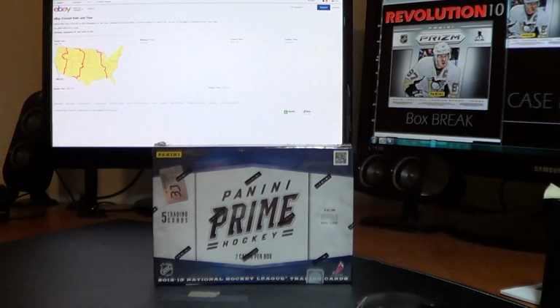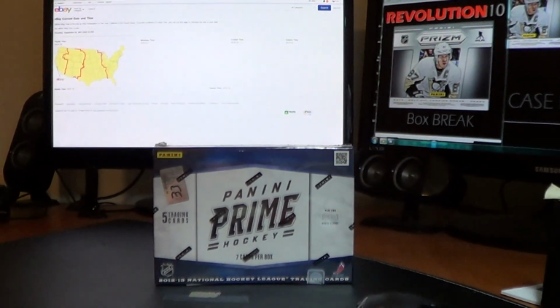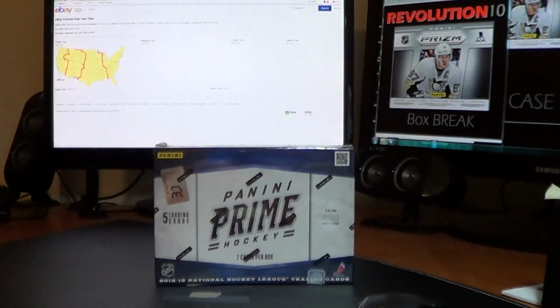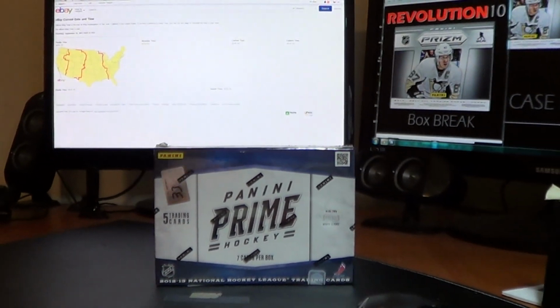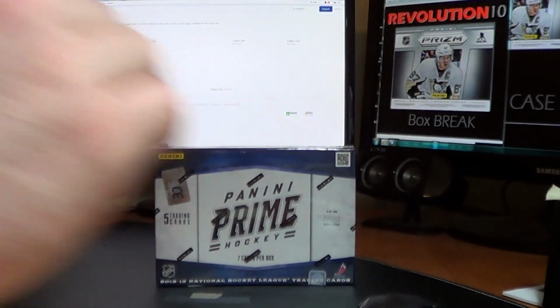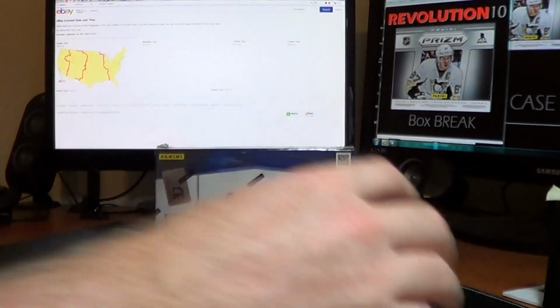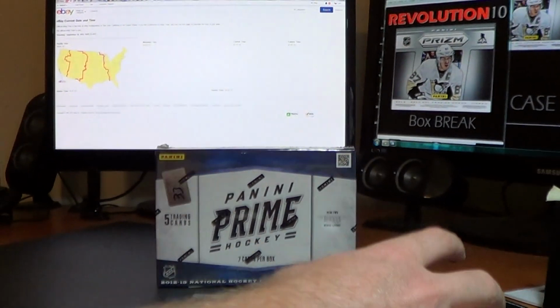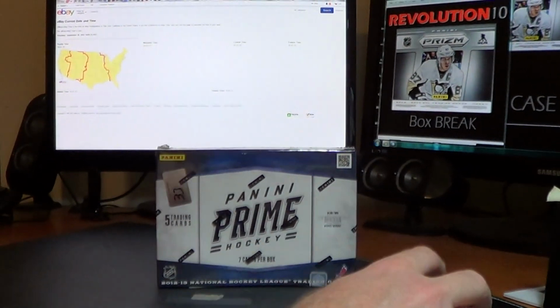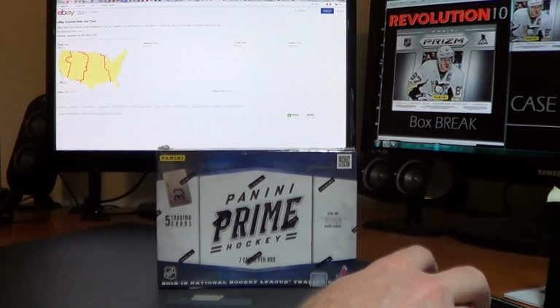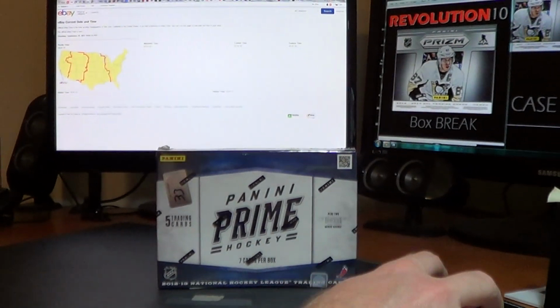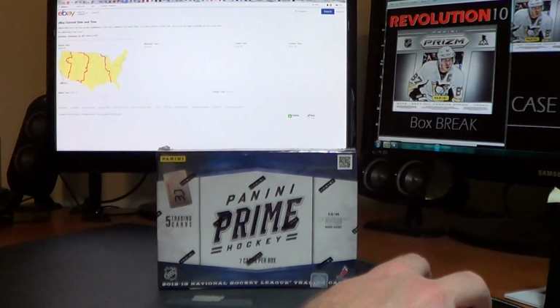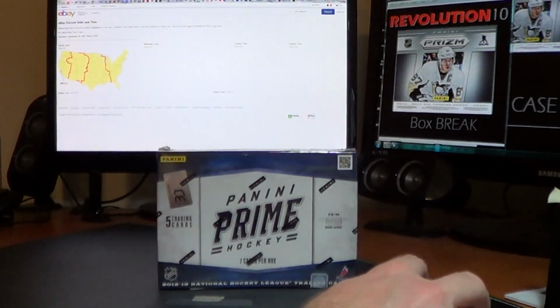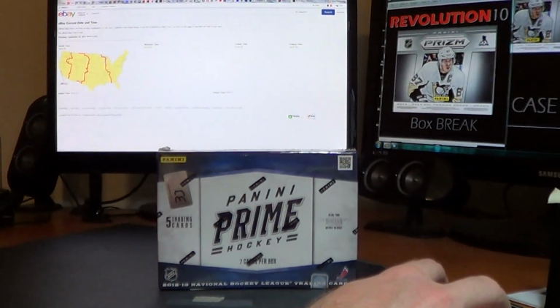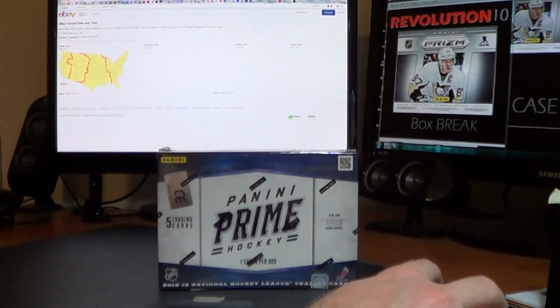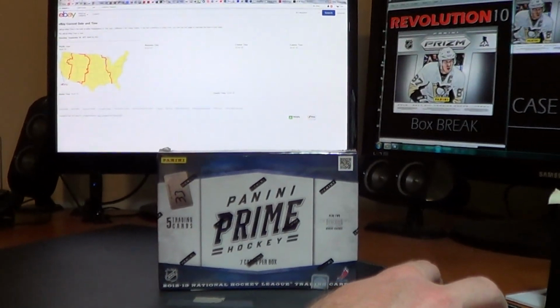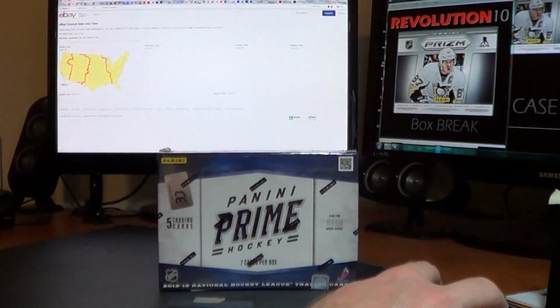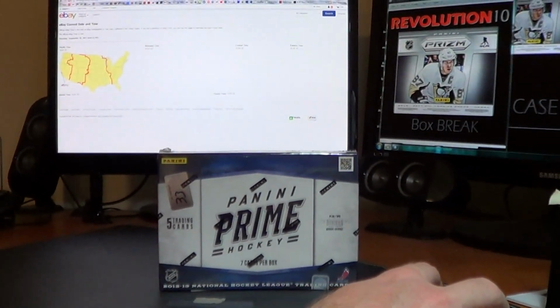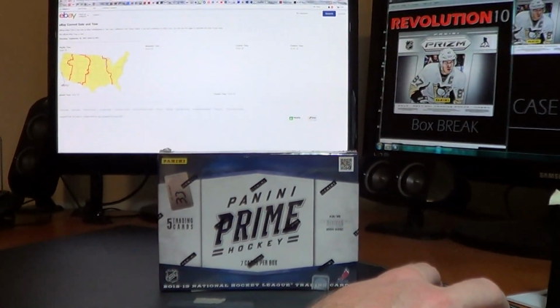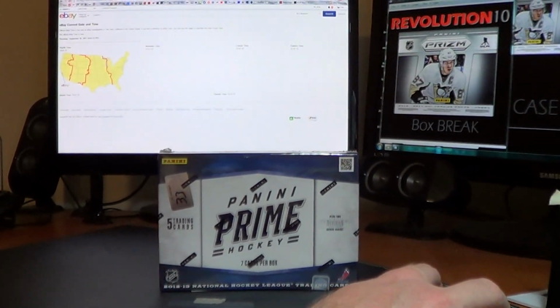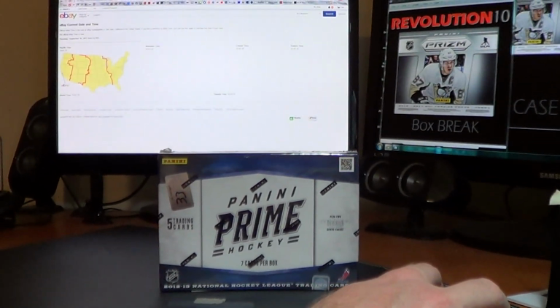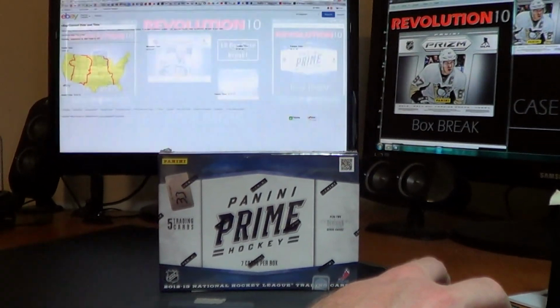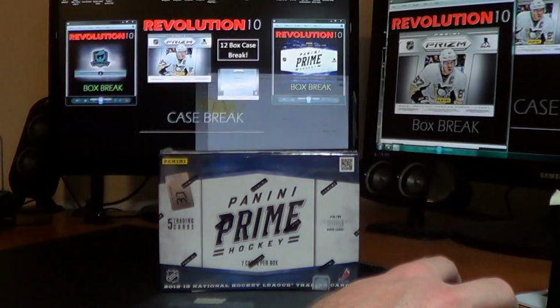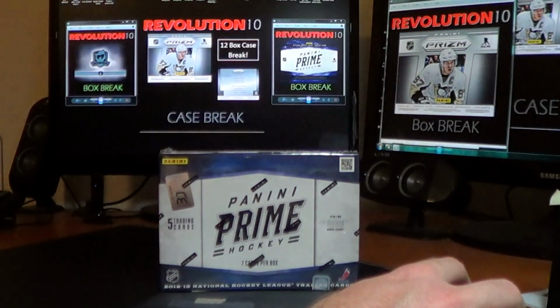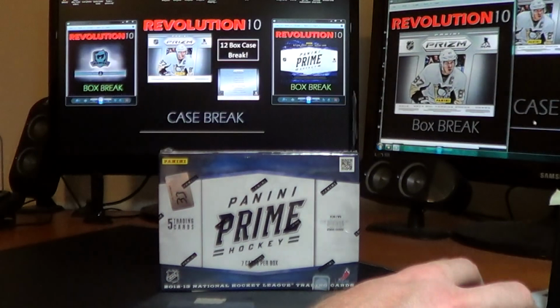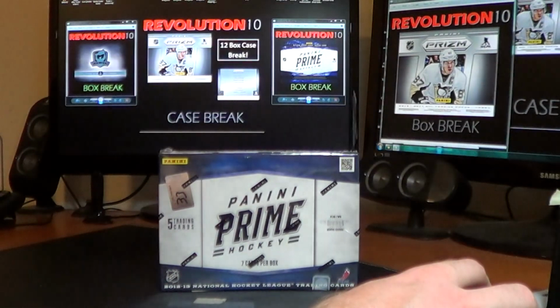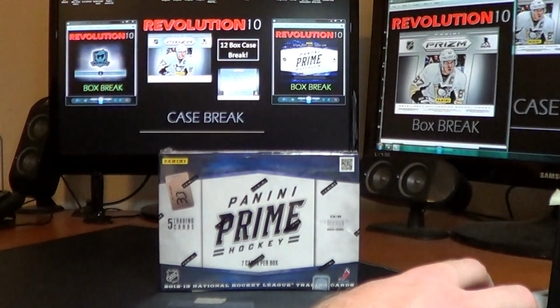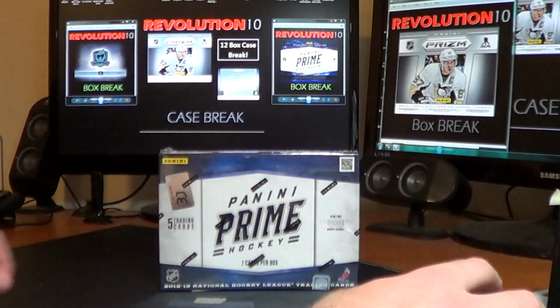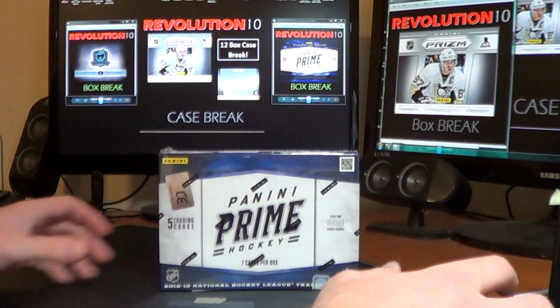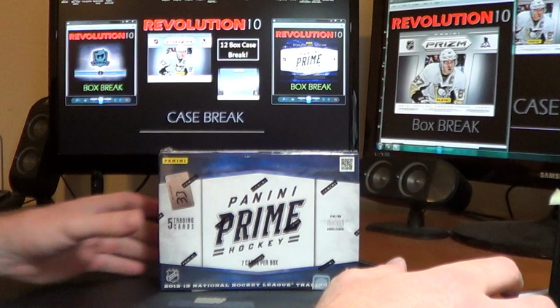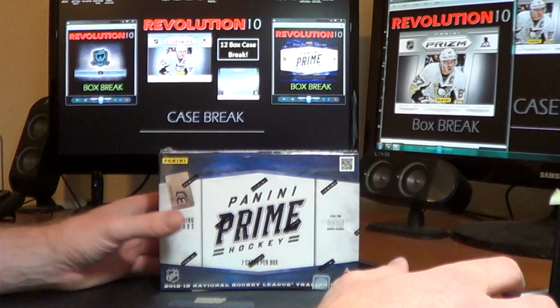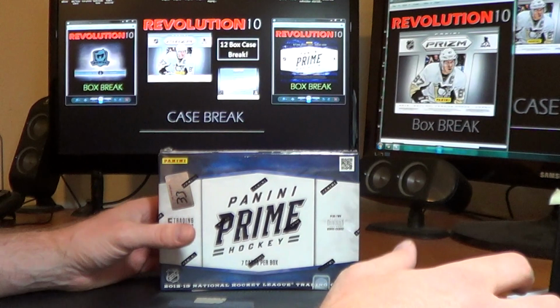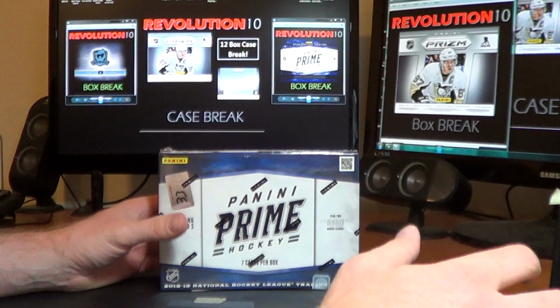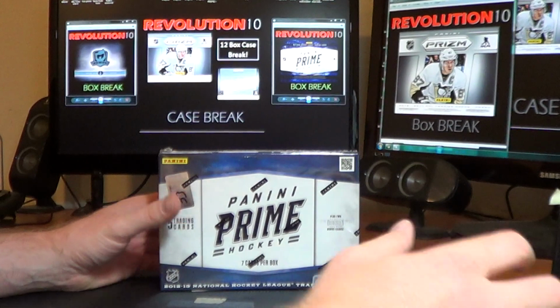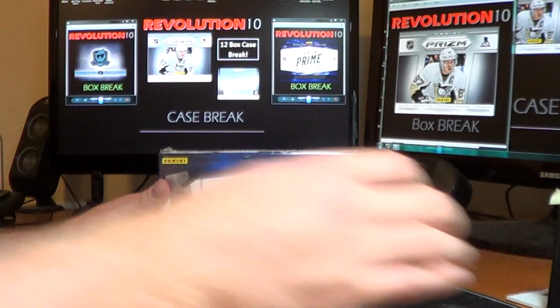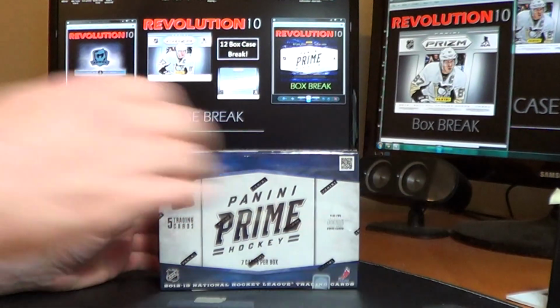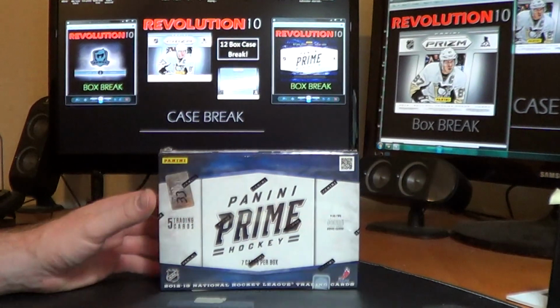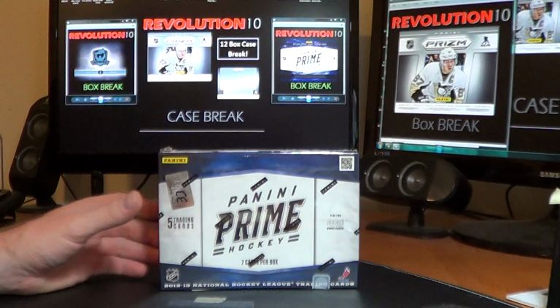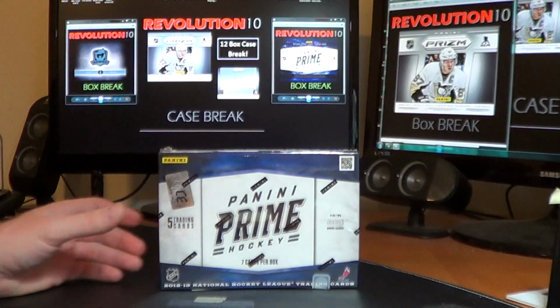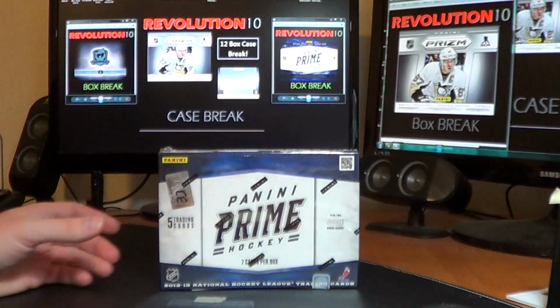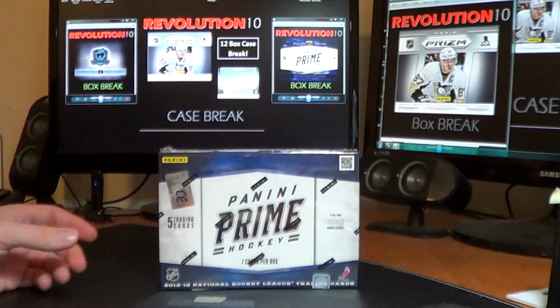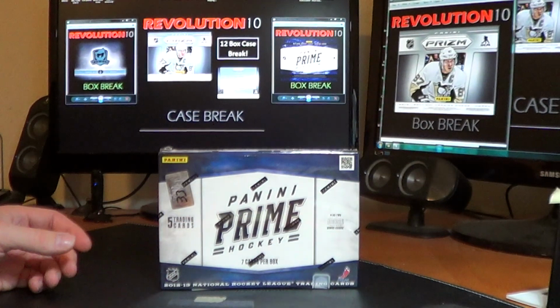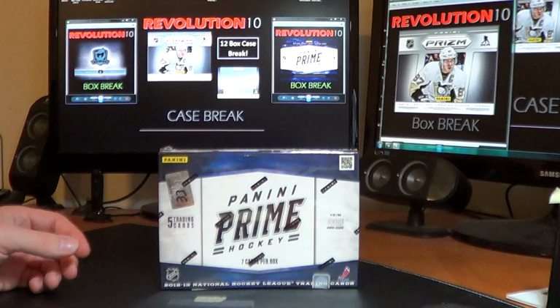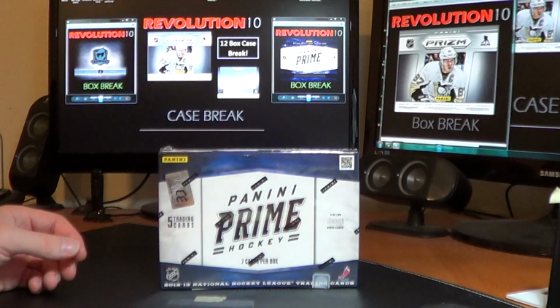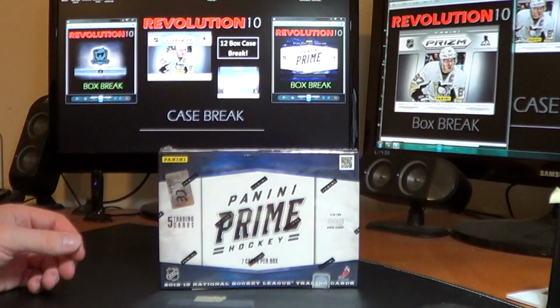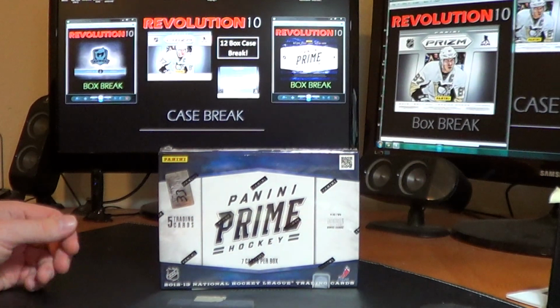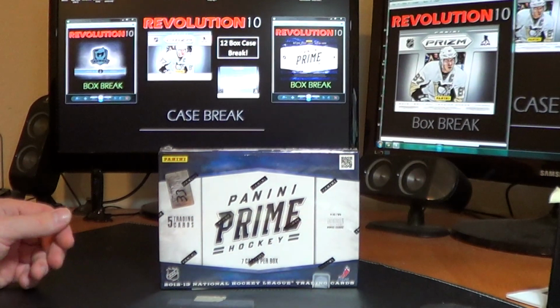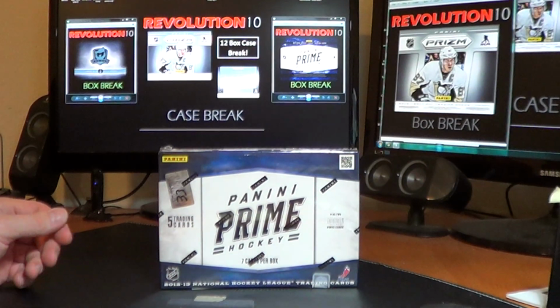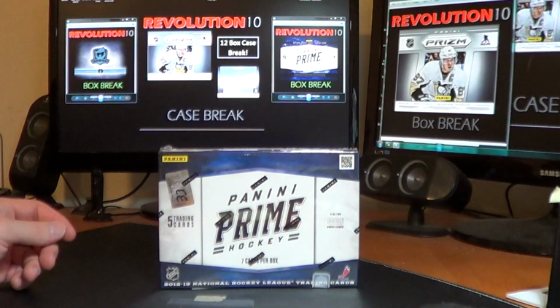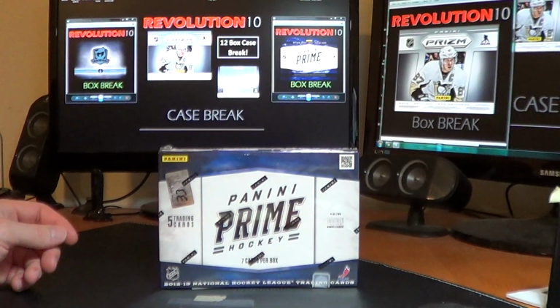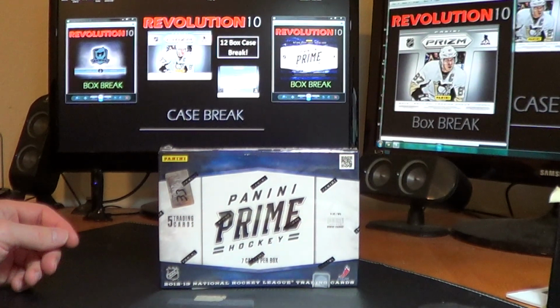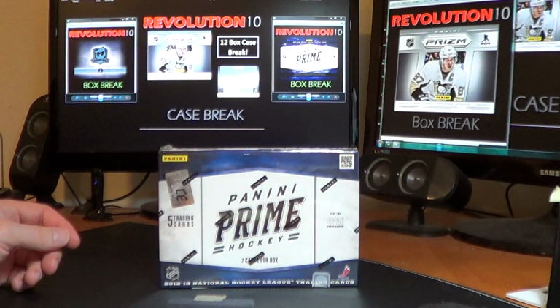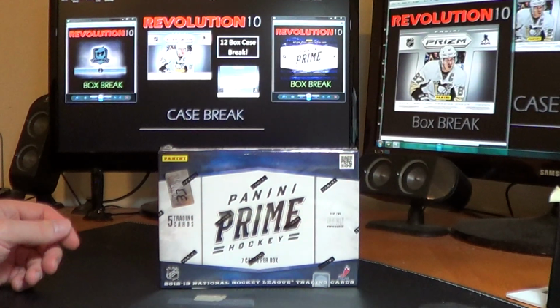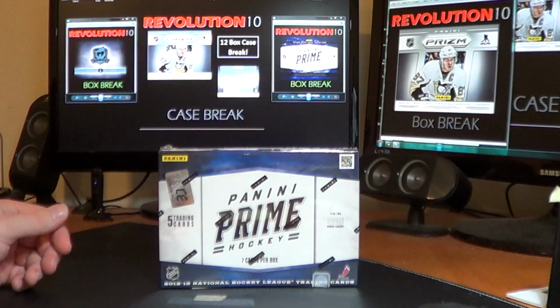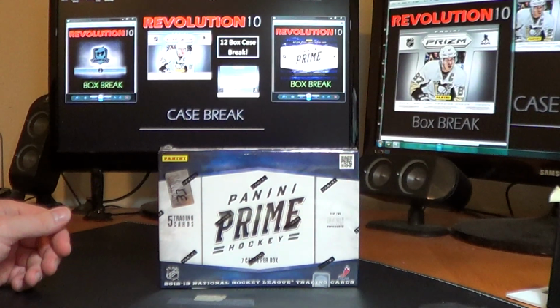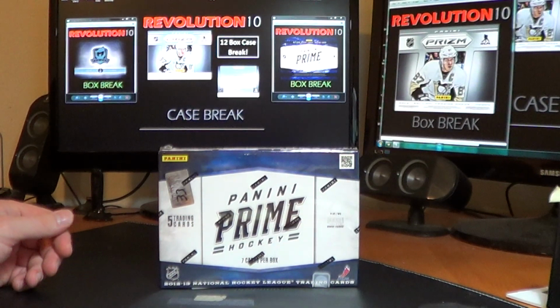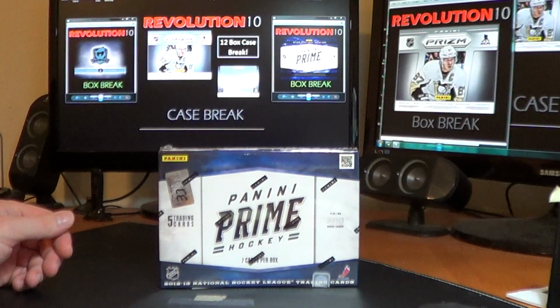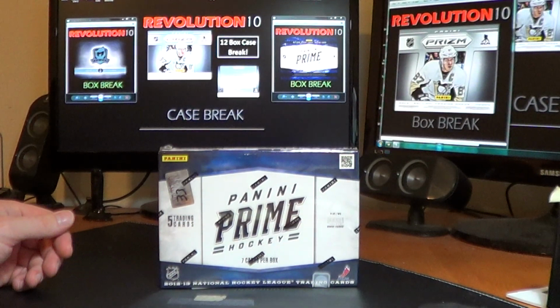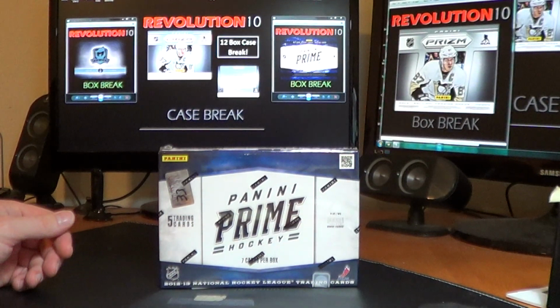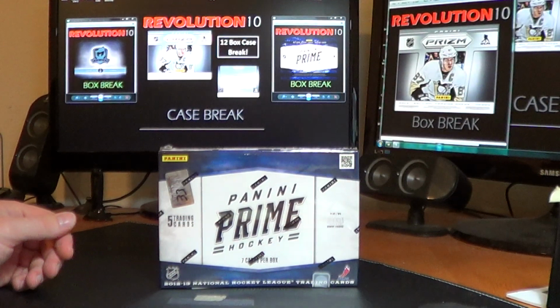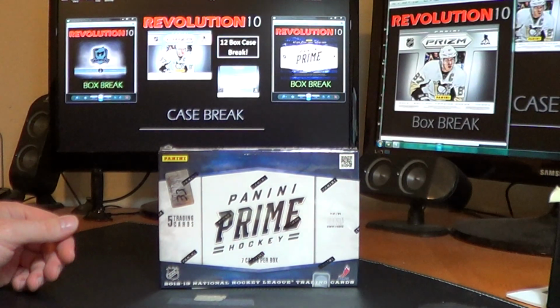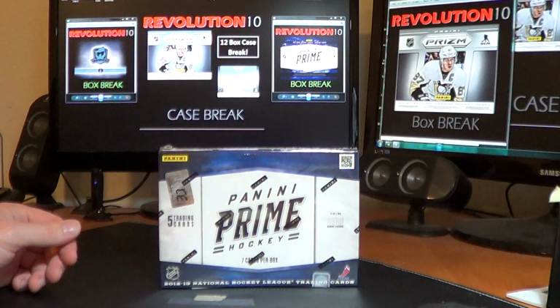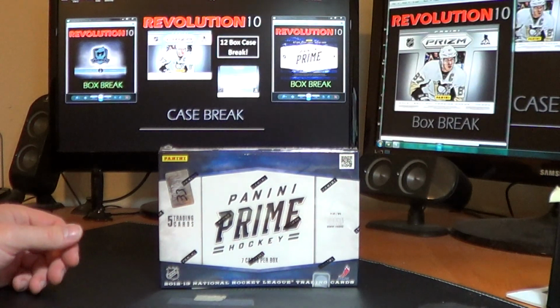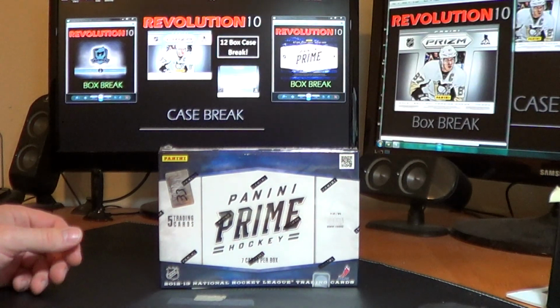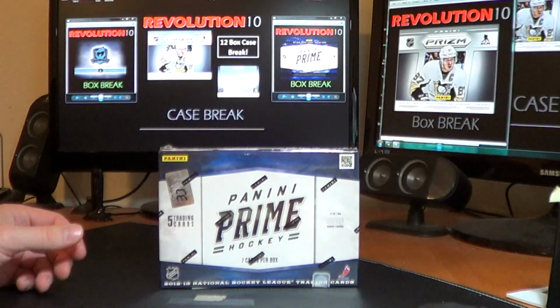All right, thanks for joining us. Friday night, same lineup — two Prisms, Prime, and a Cup.